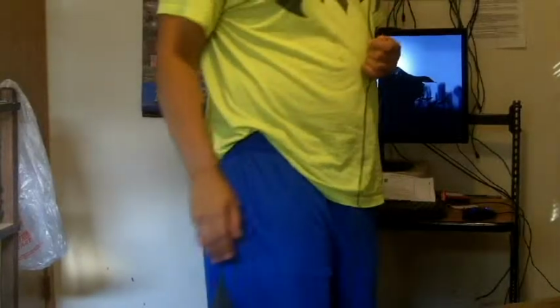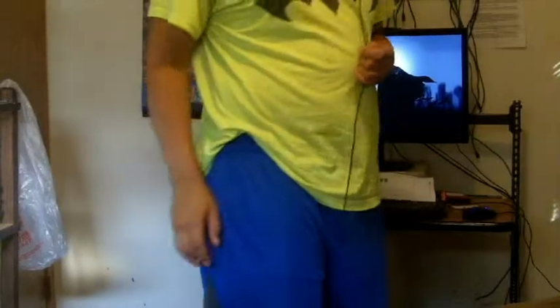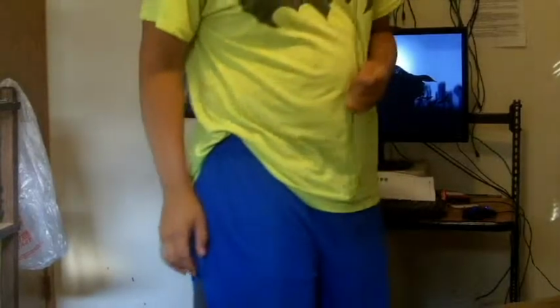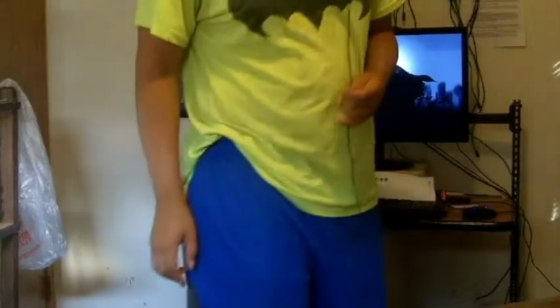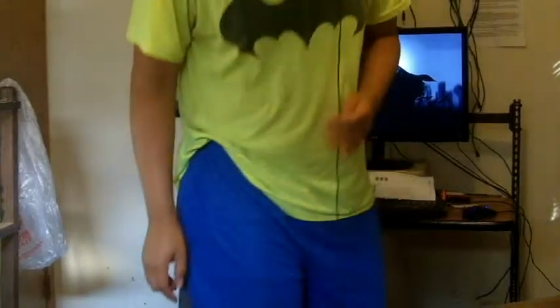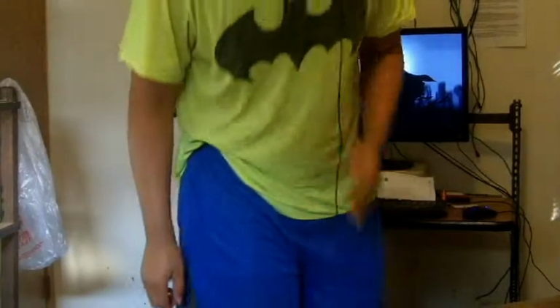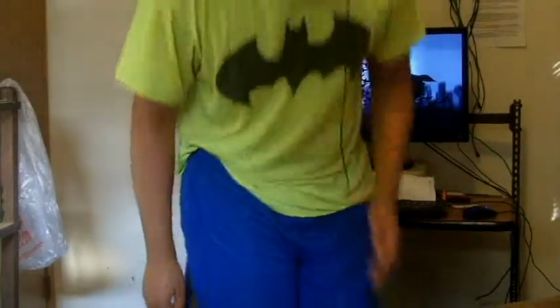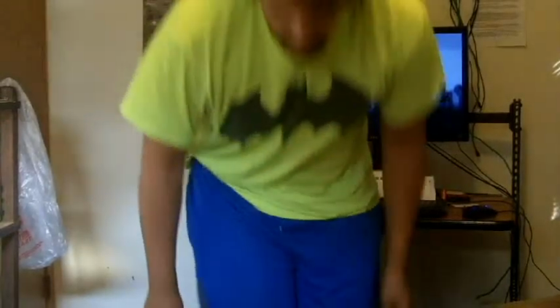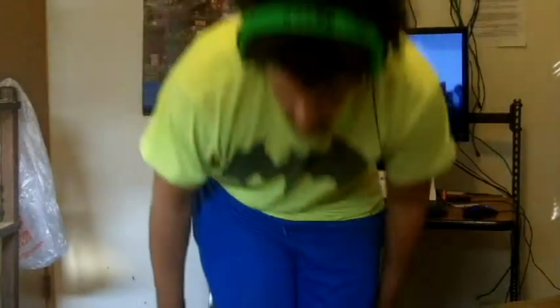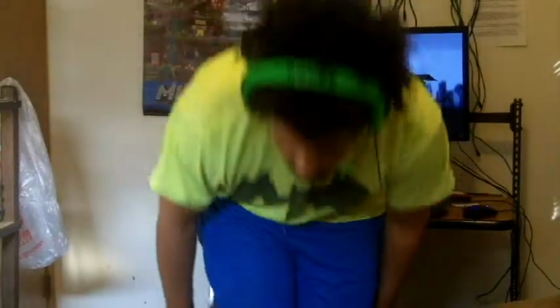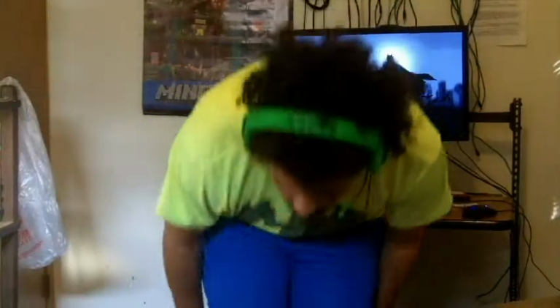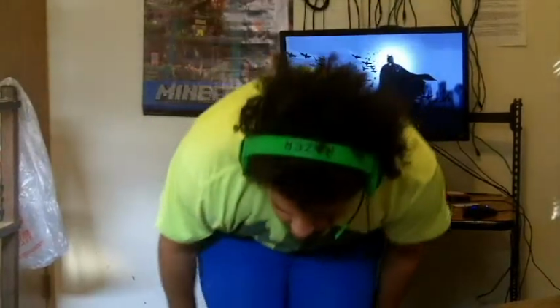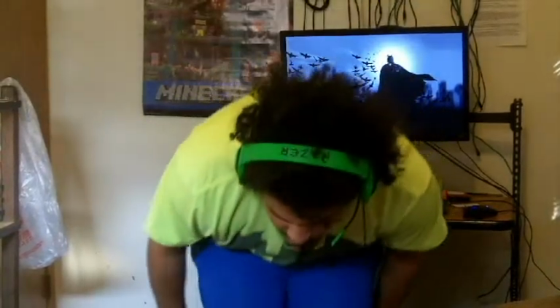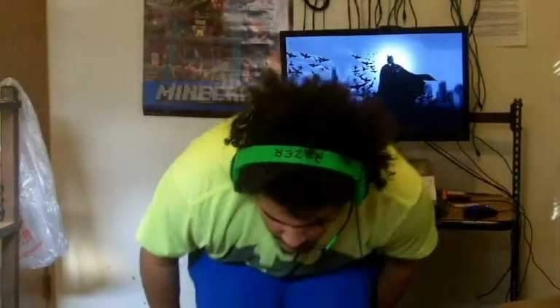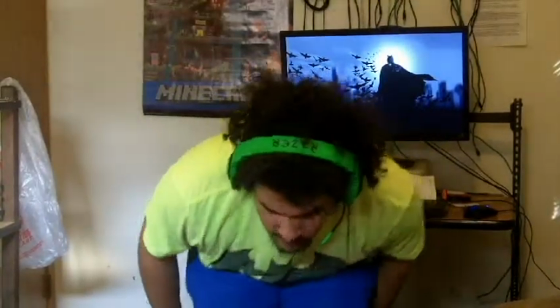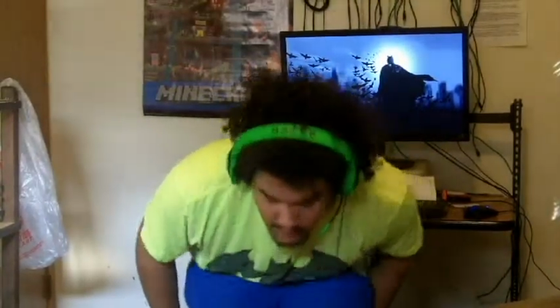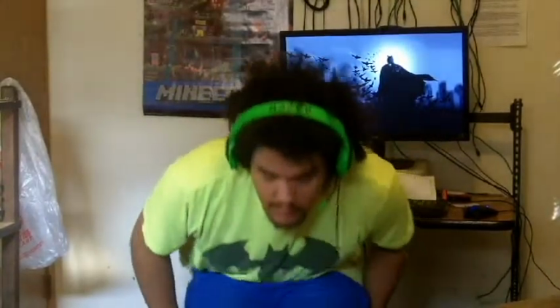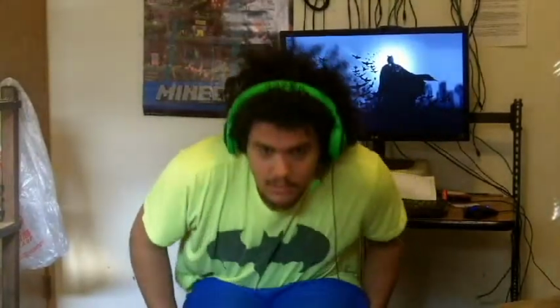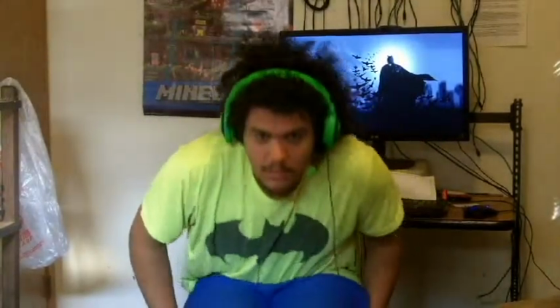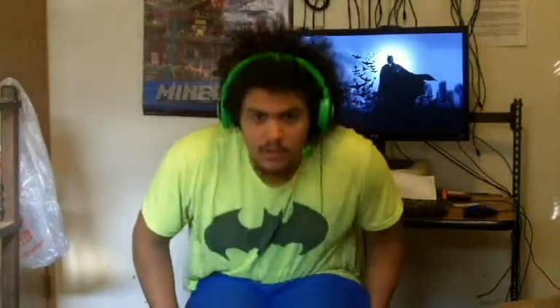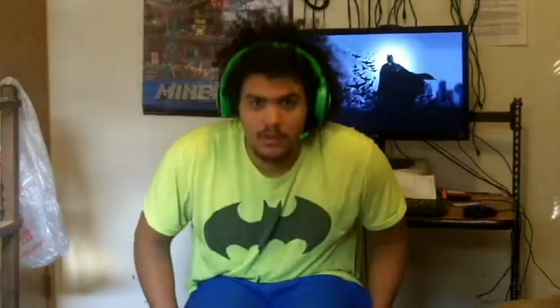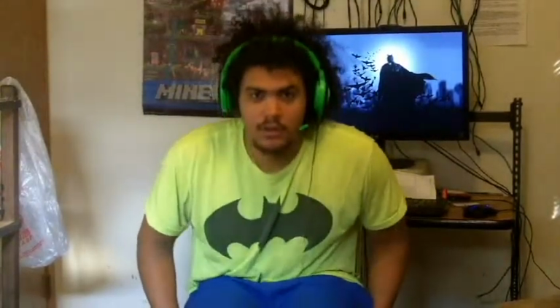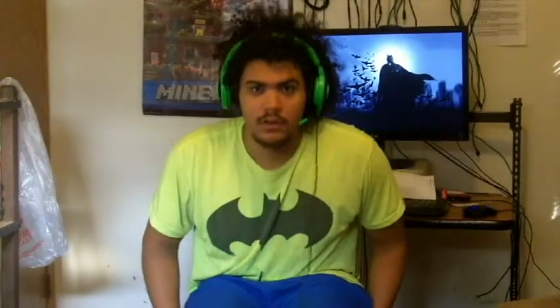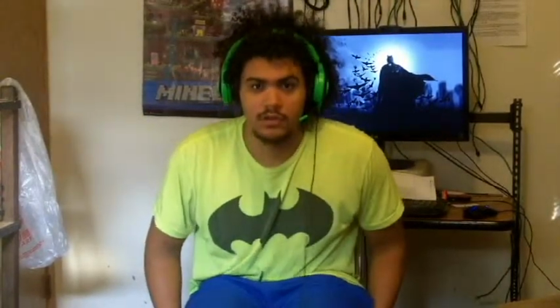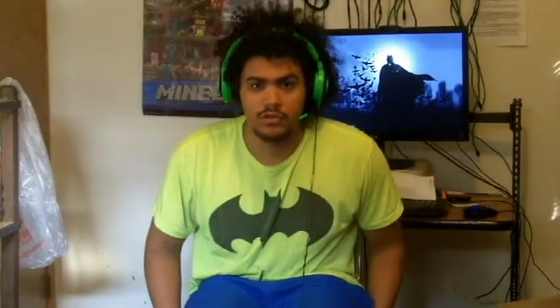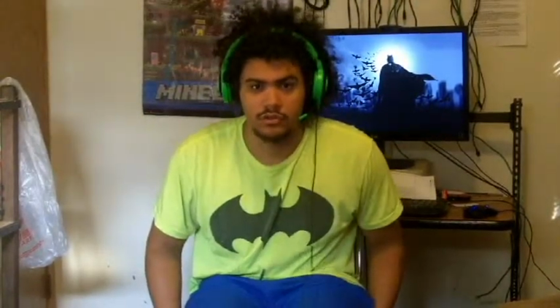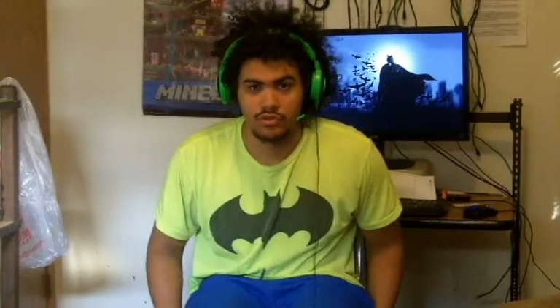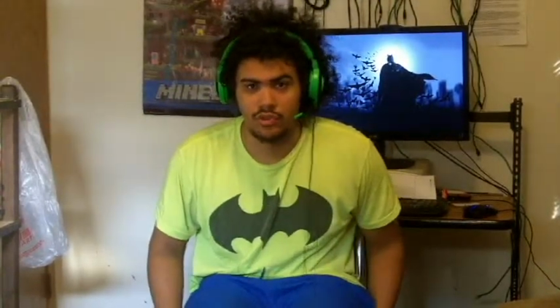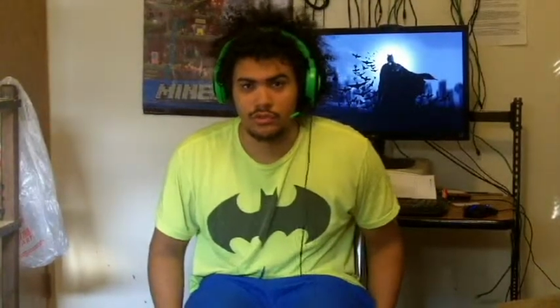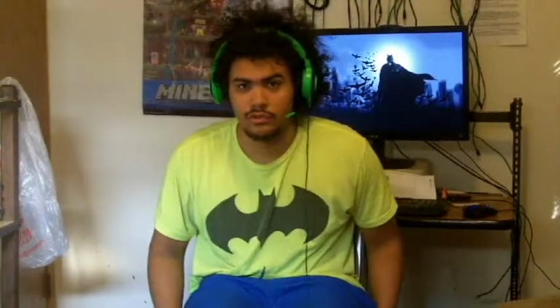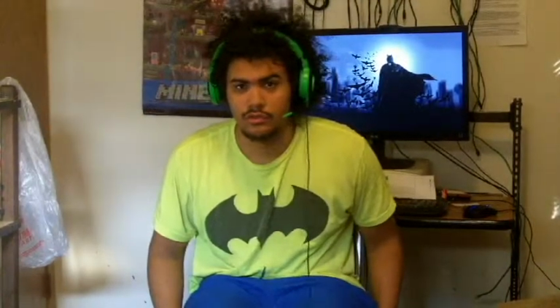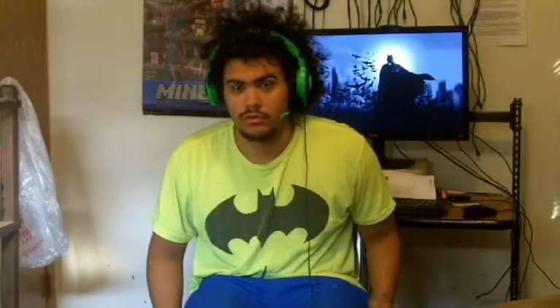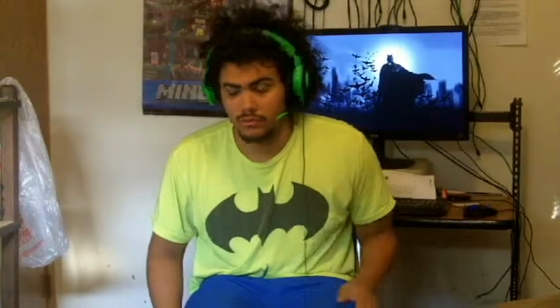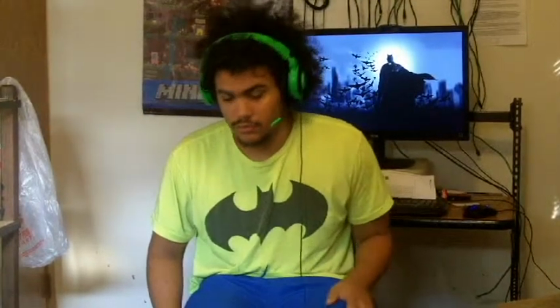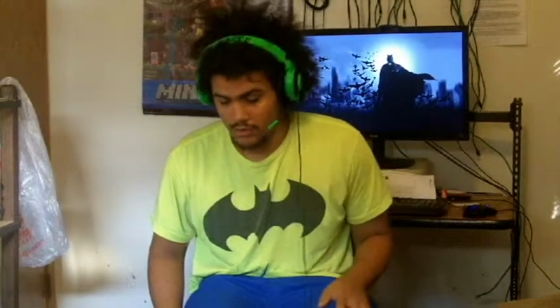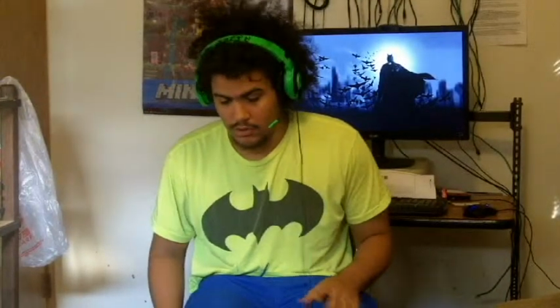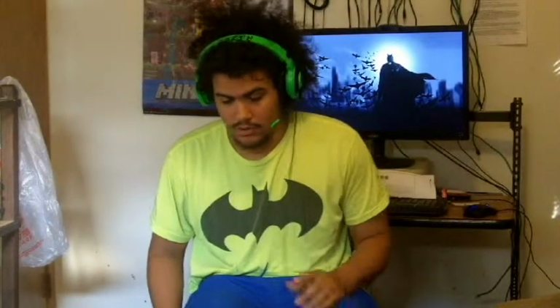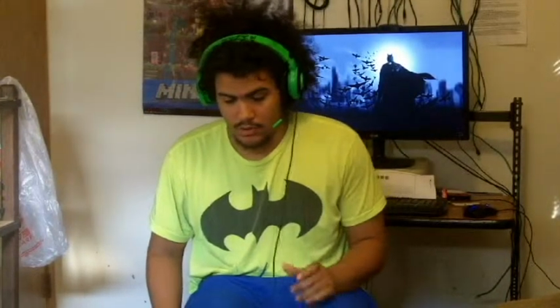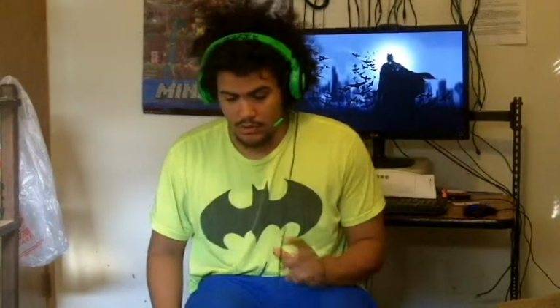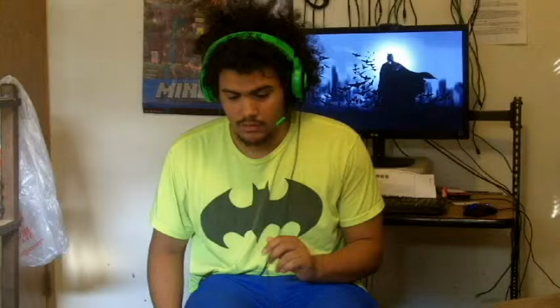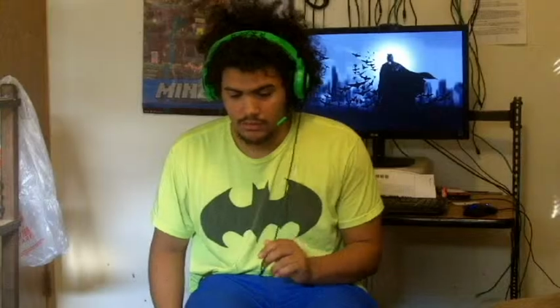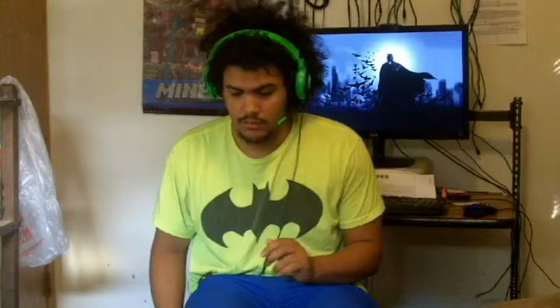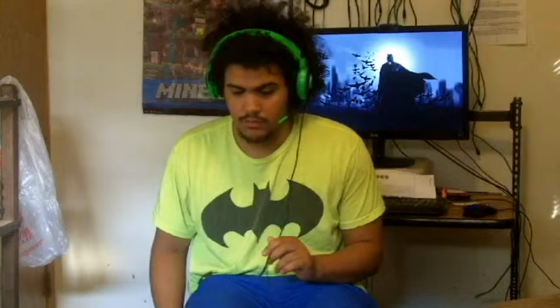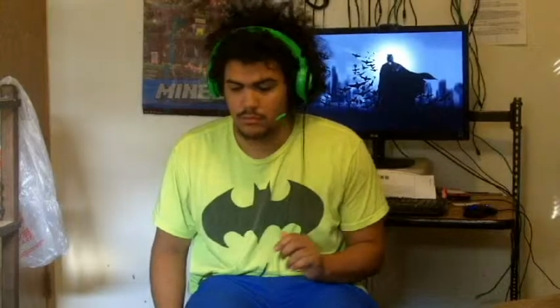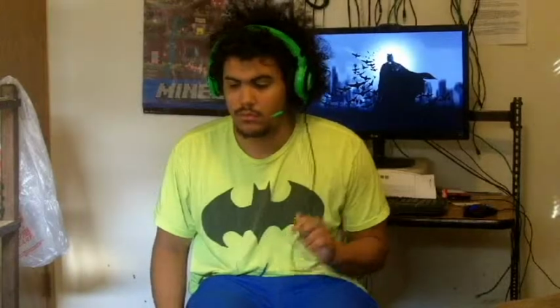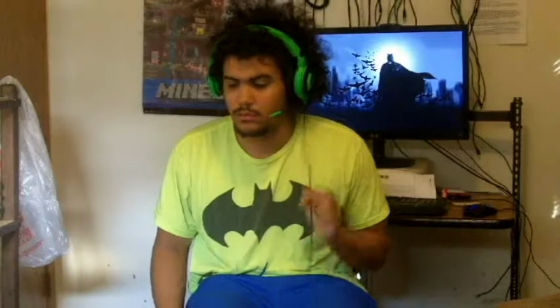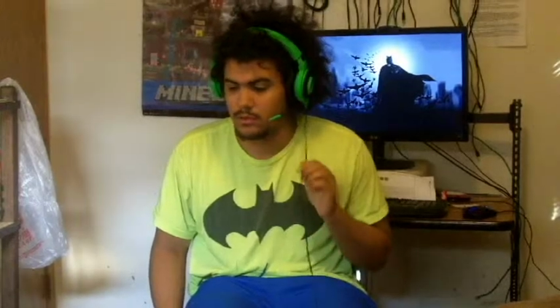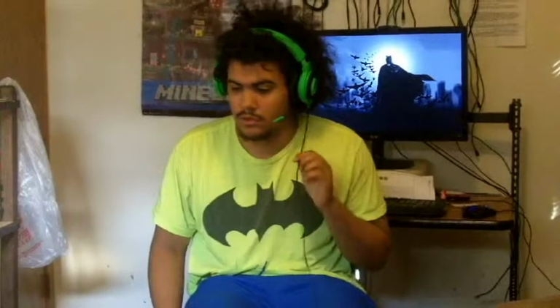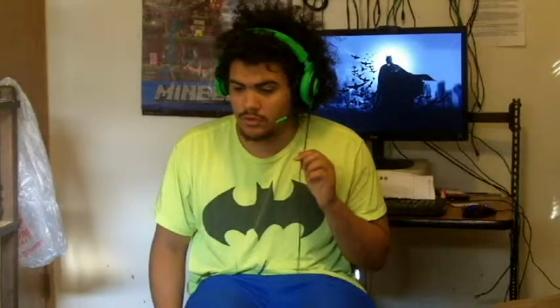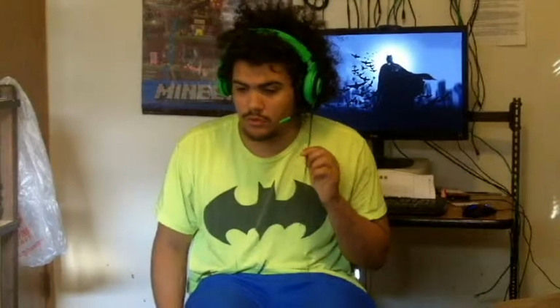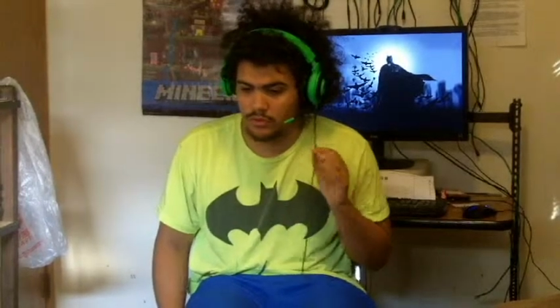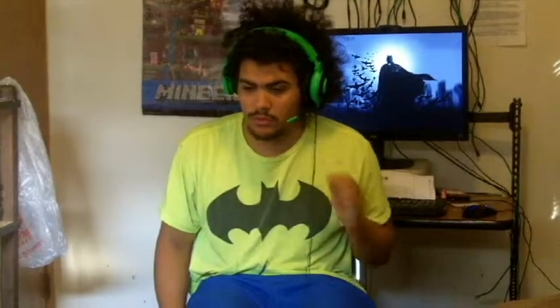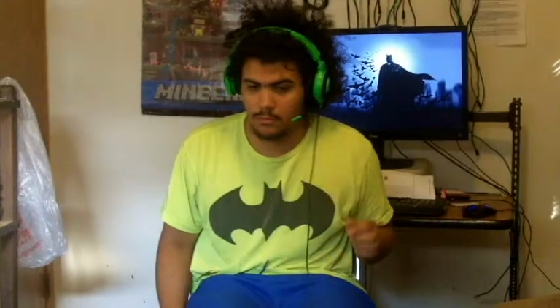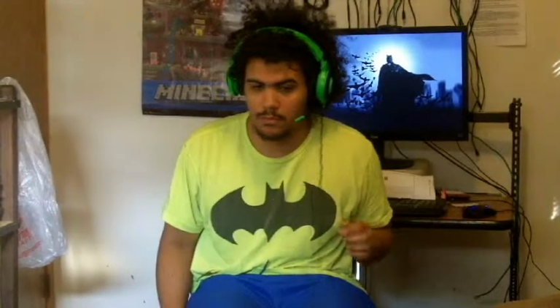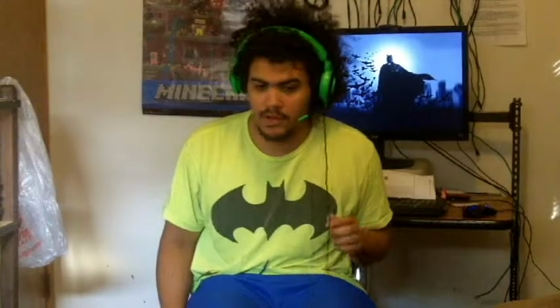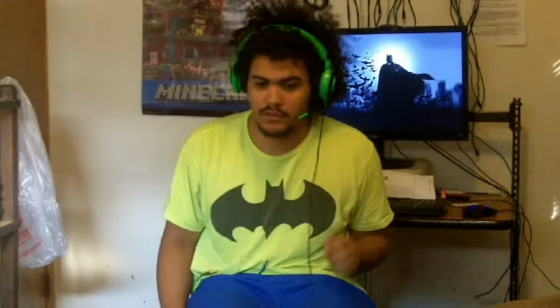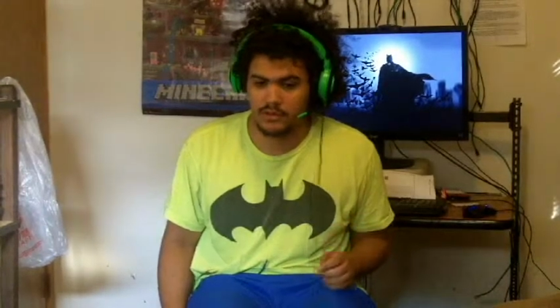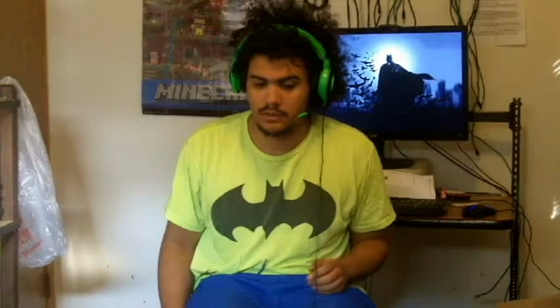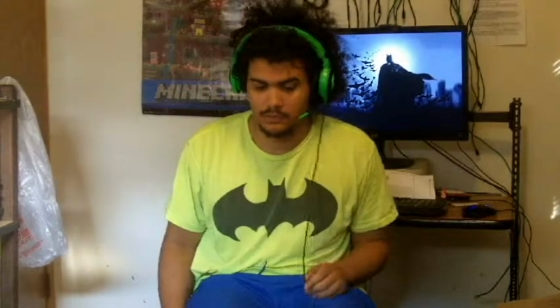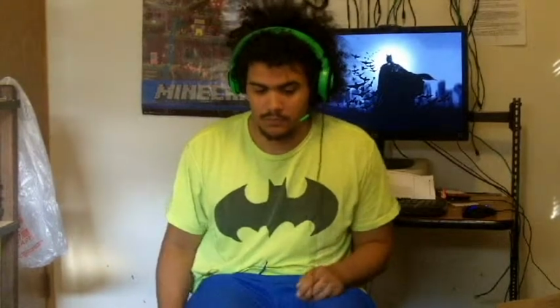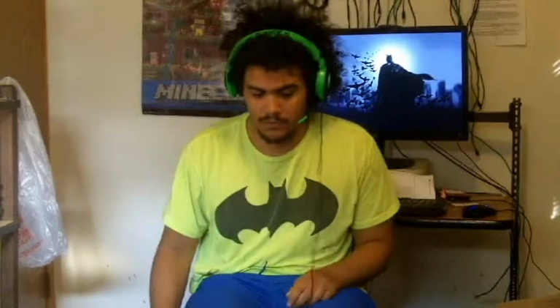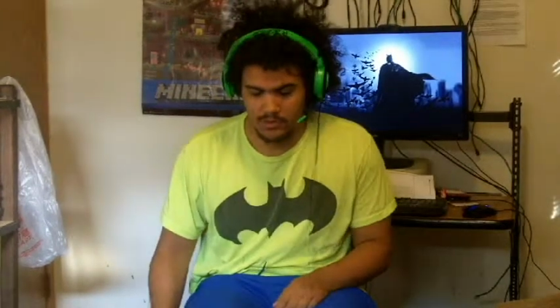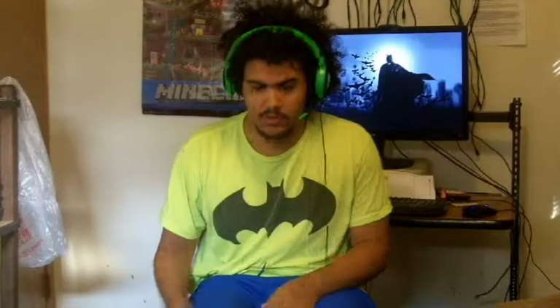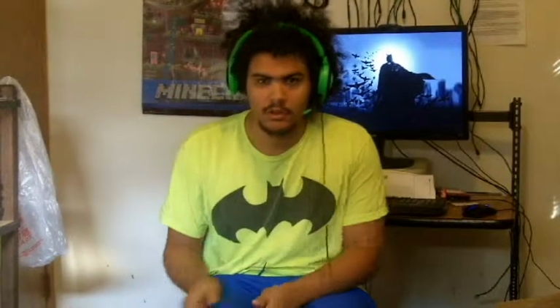Alright, hey everybody, it's me, Ninja Lens, and I'm here to do a little unboxing video.